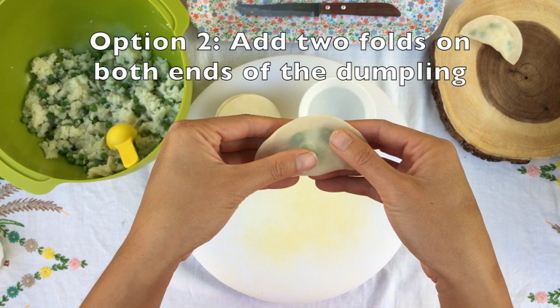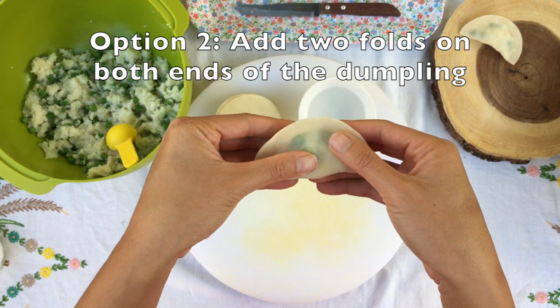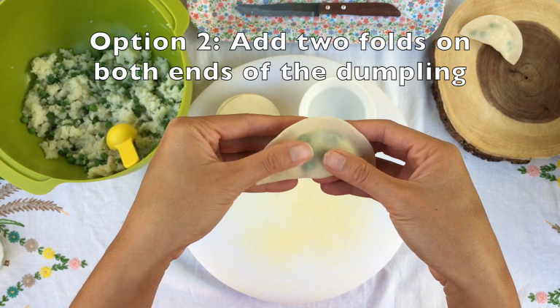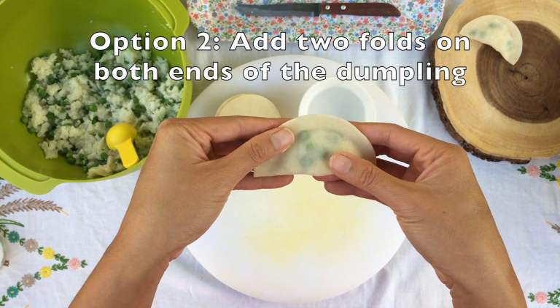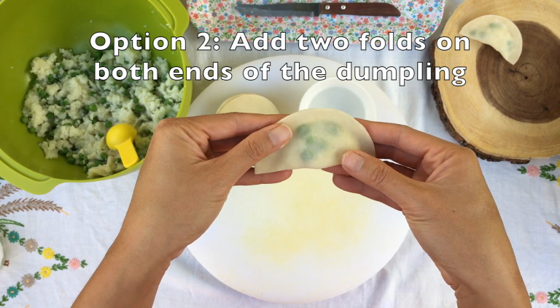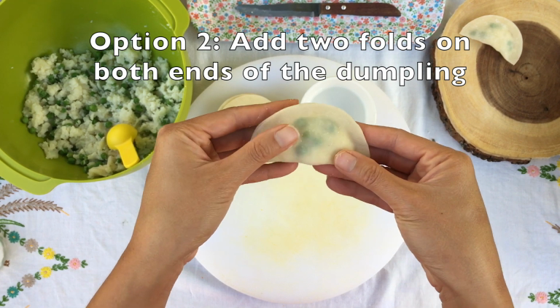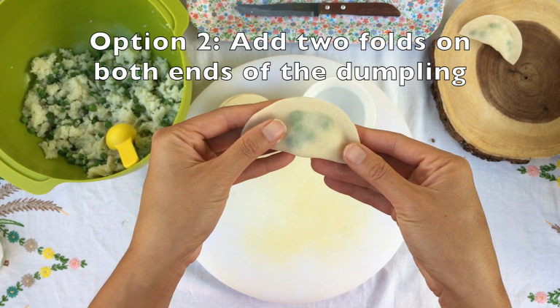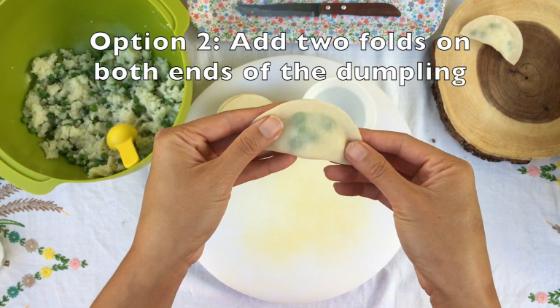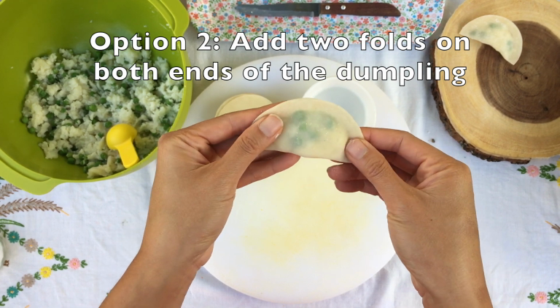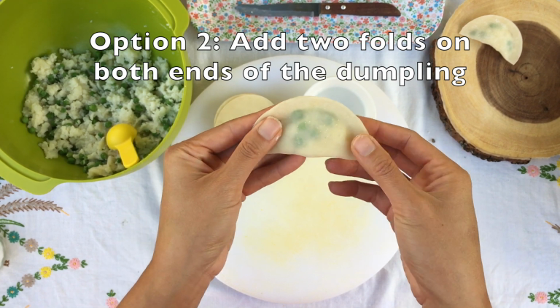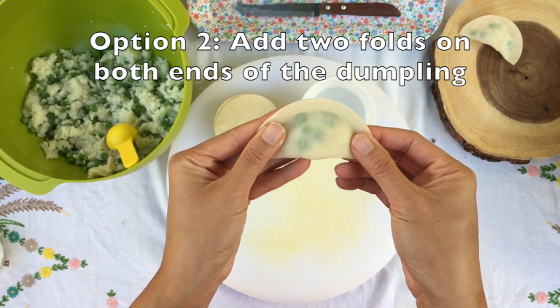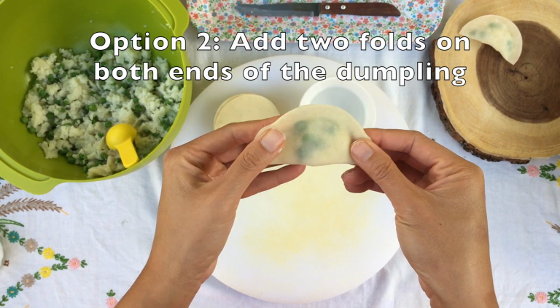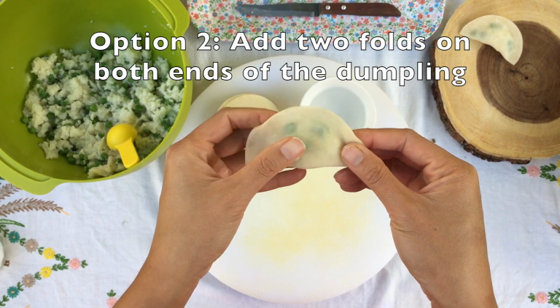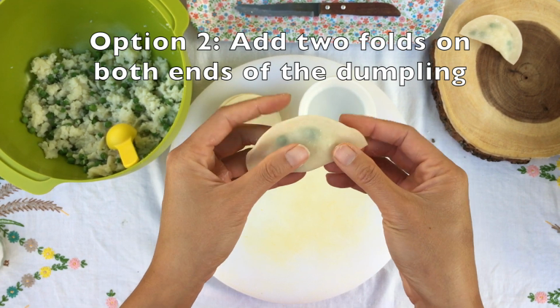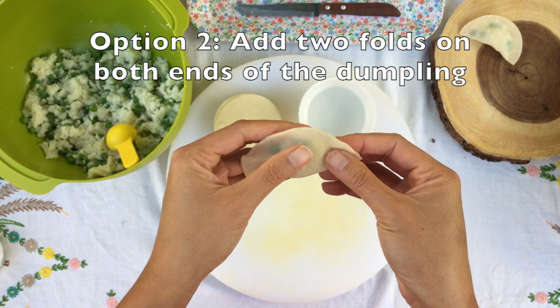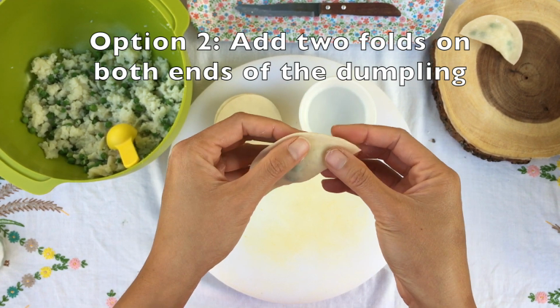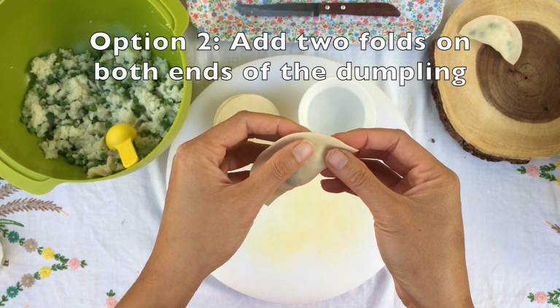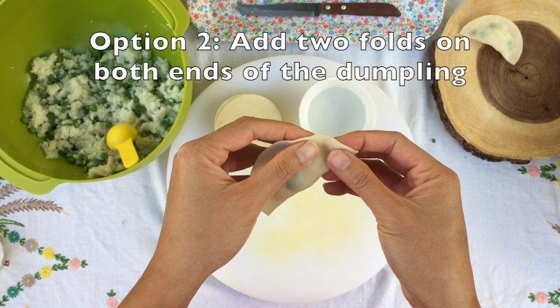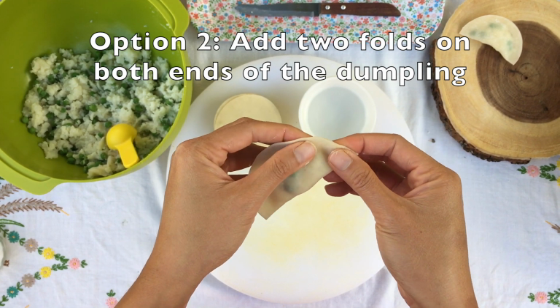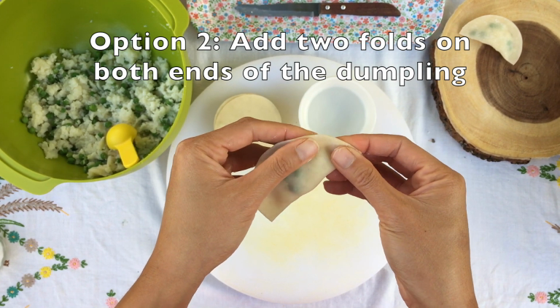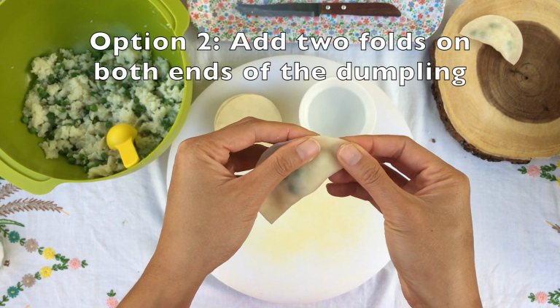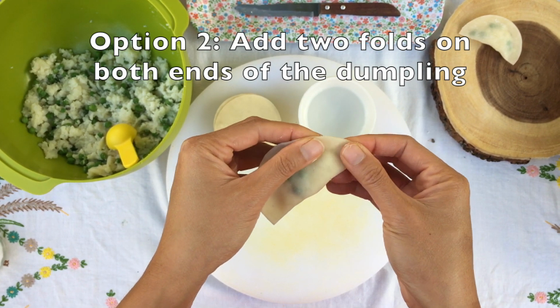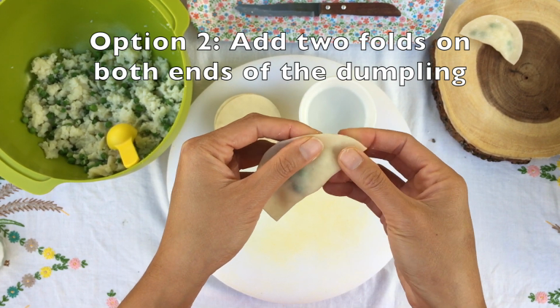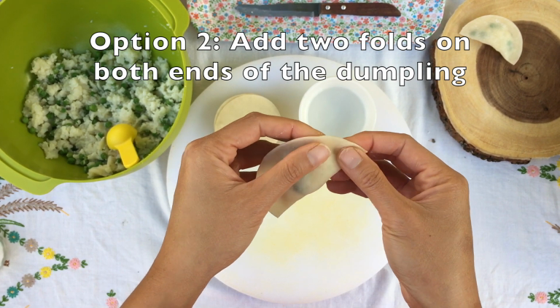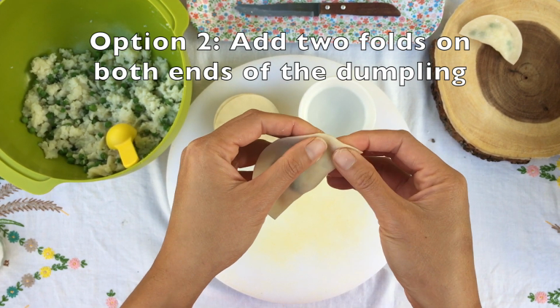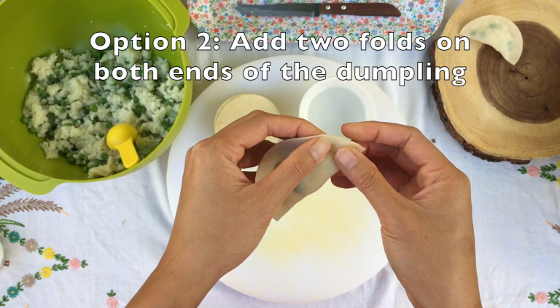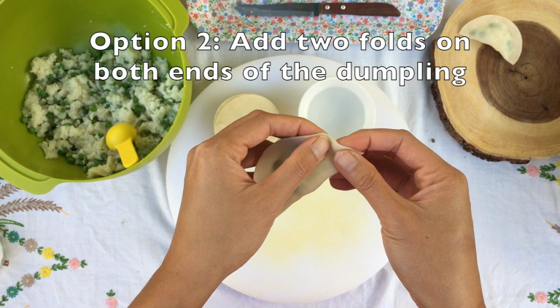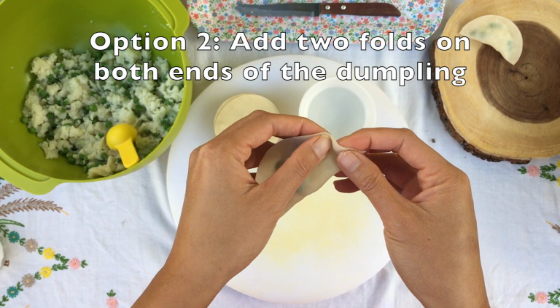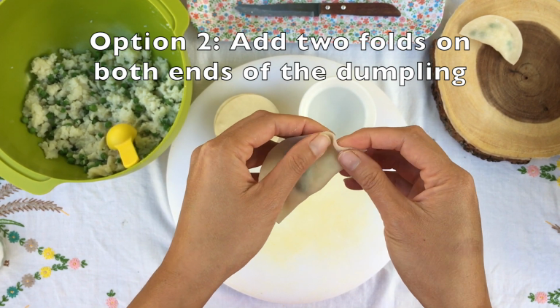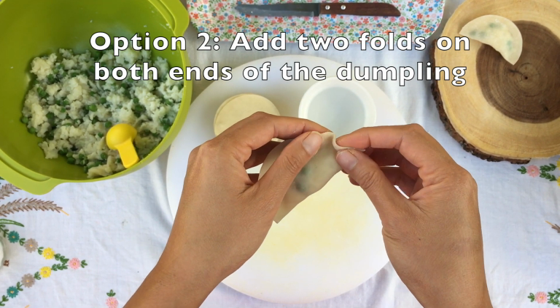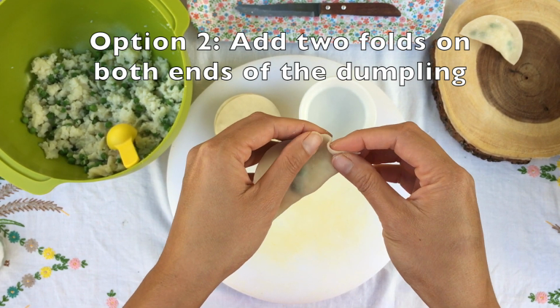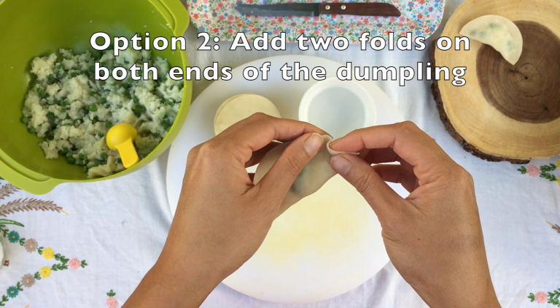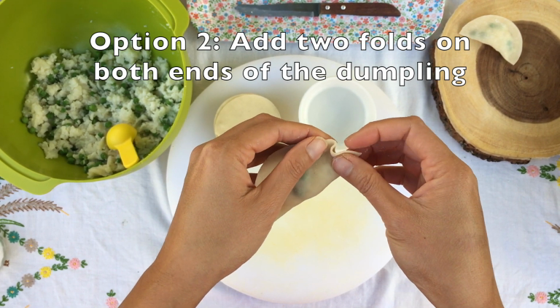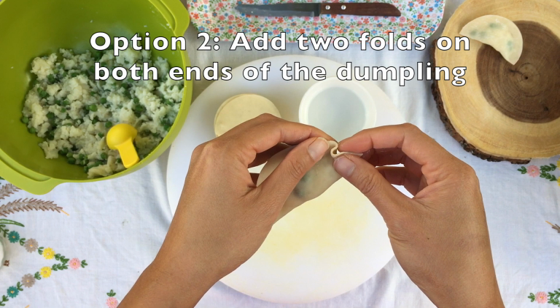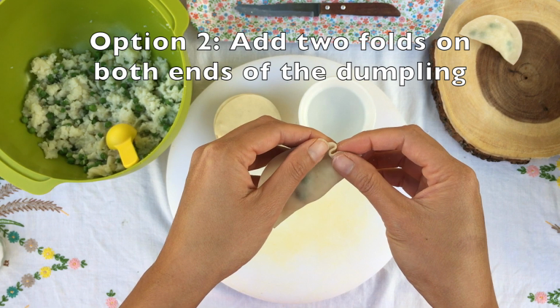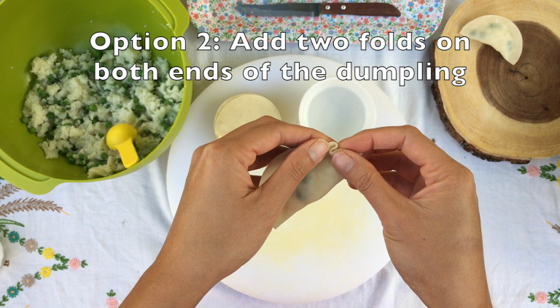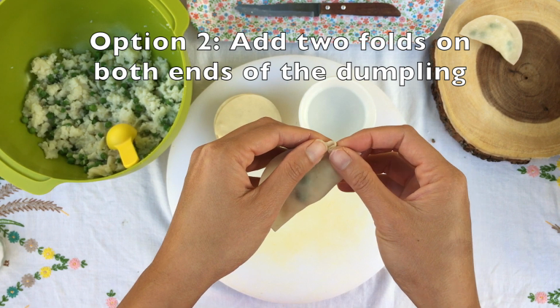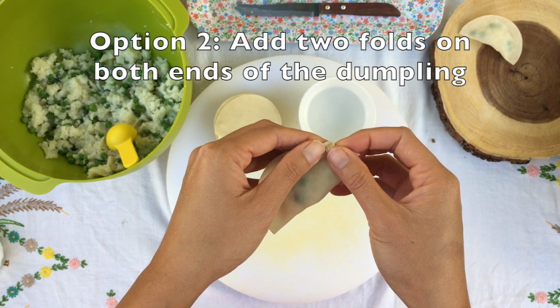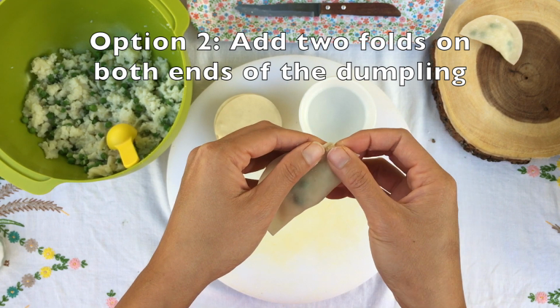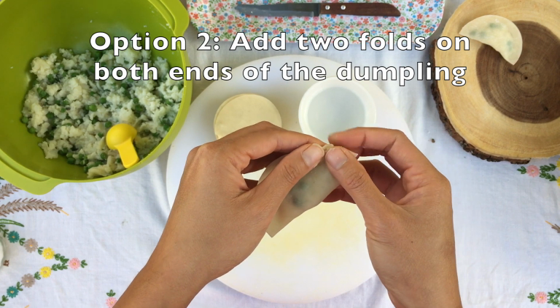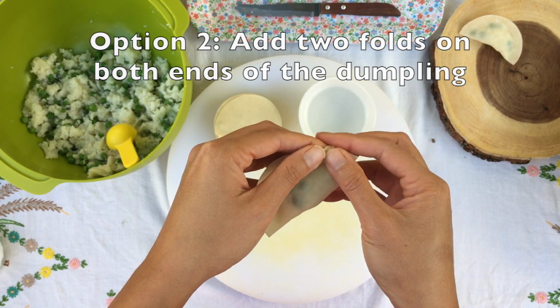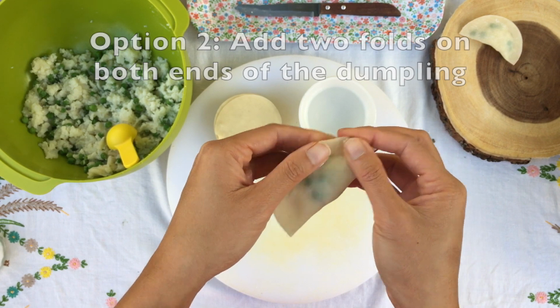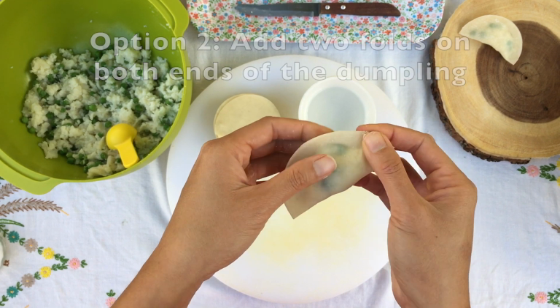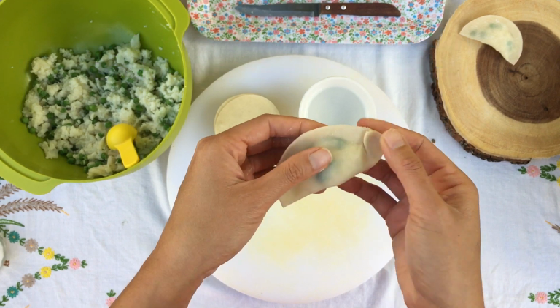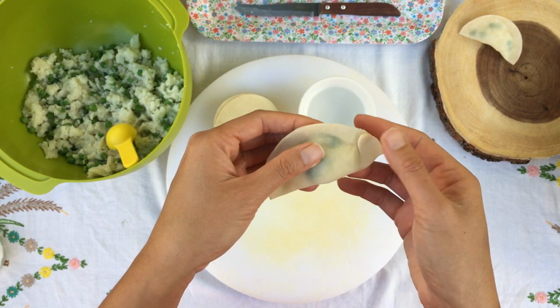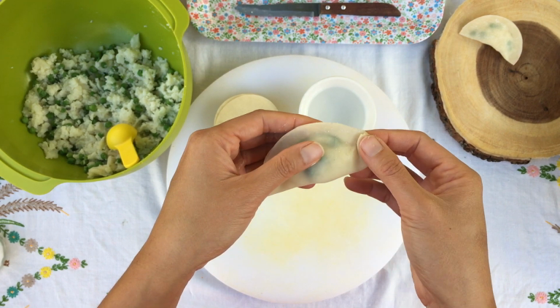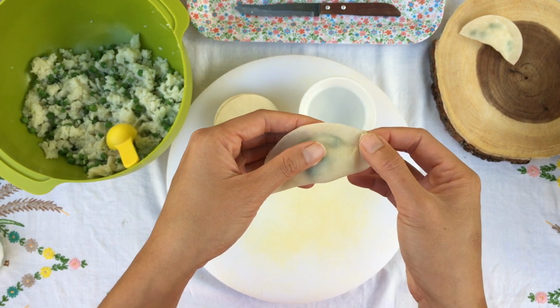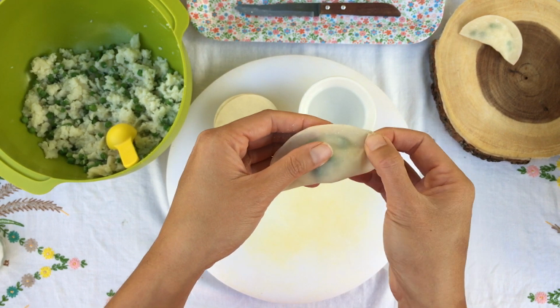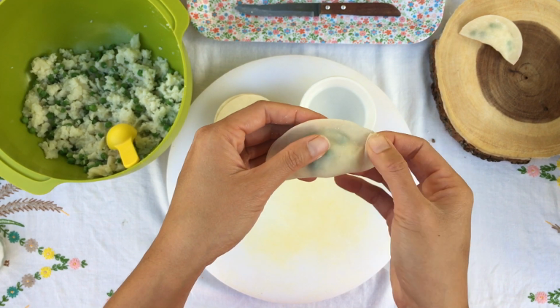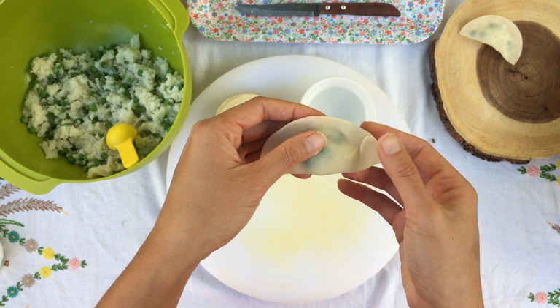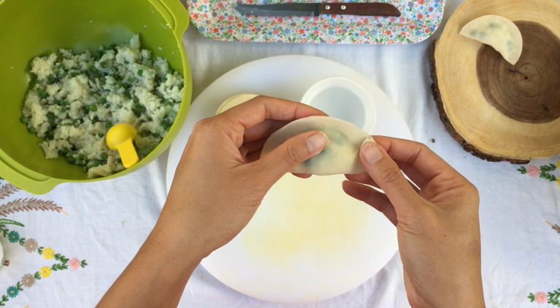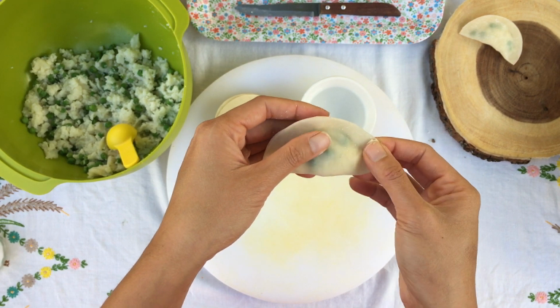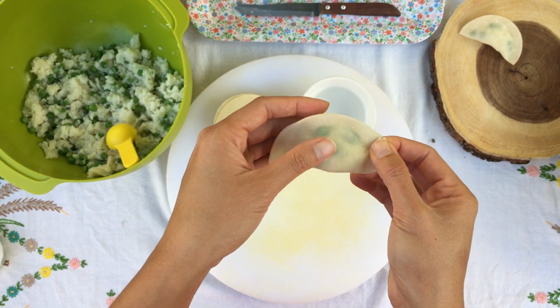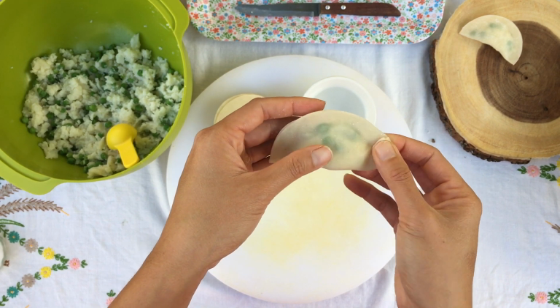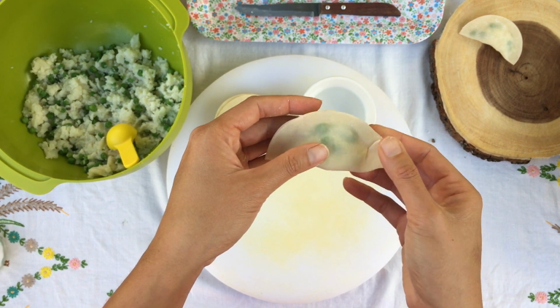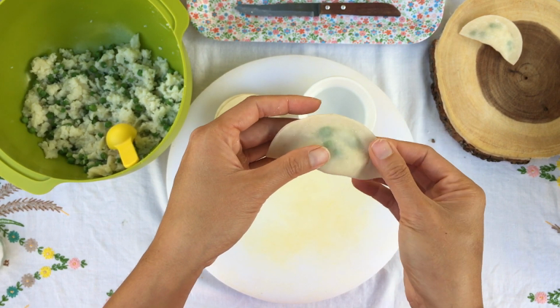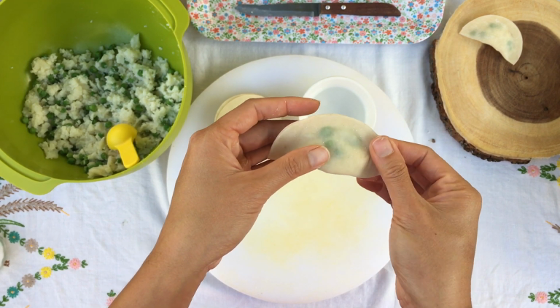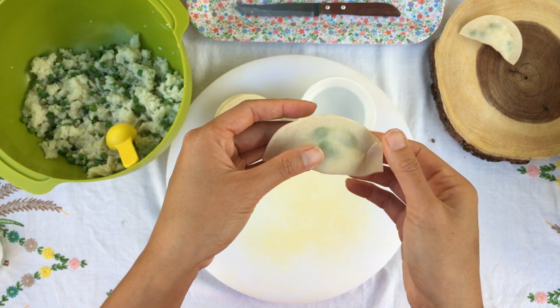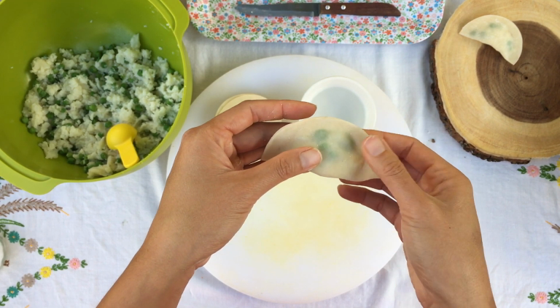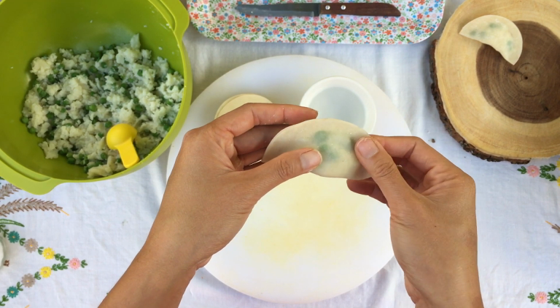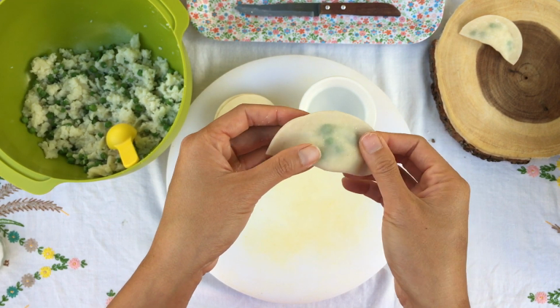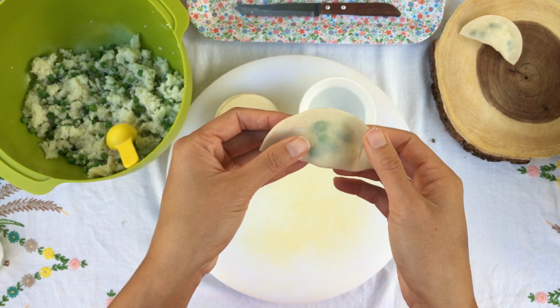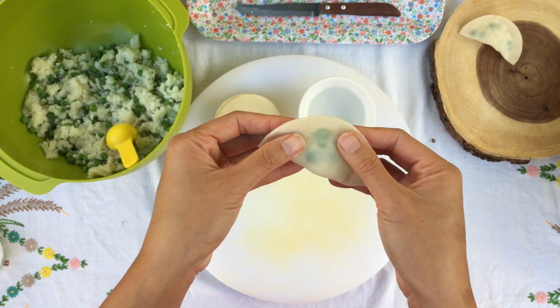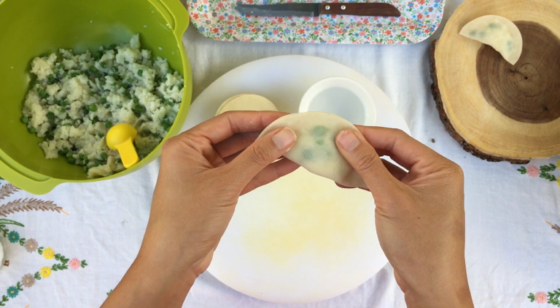Next, you can add two folds to either side of the dumpling. This will add a little bit of detail and make your dumpling look a little bit fancier.